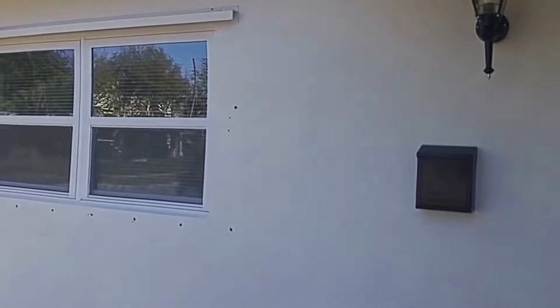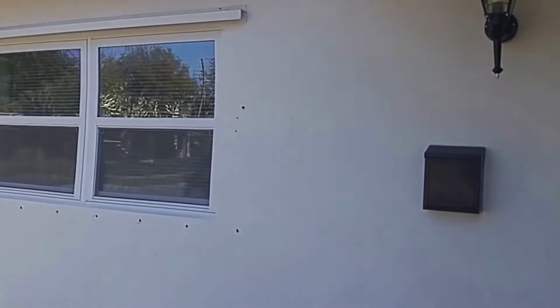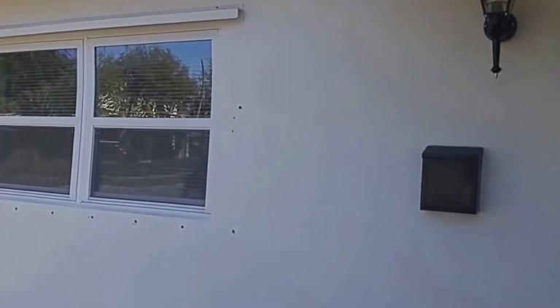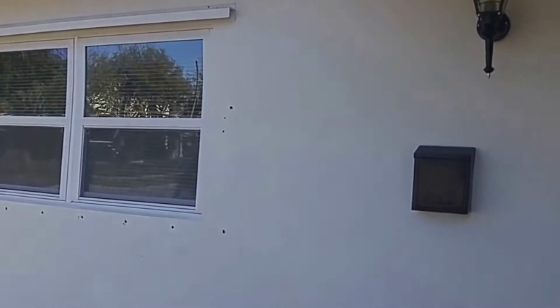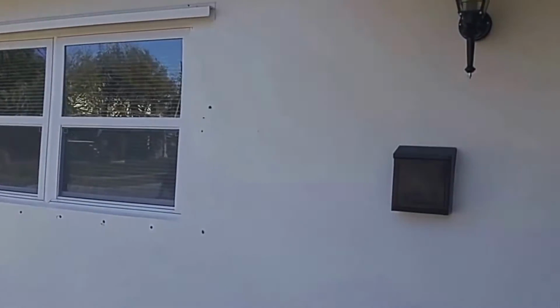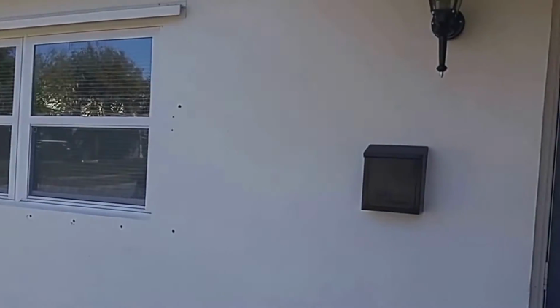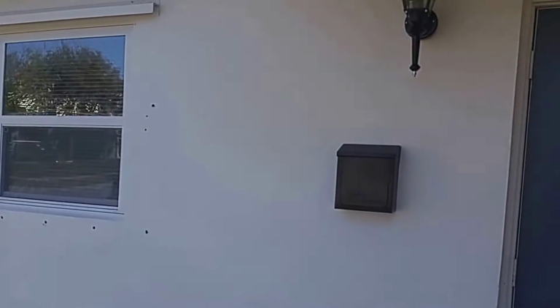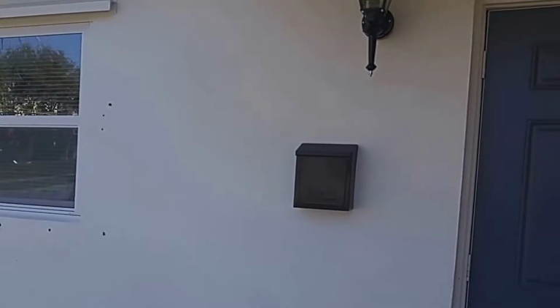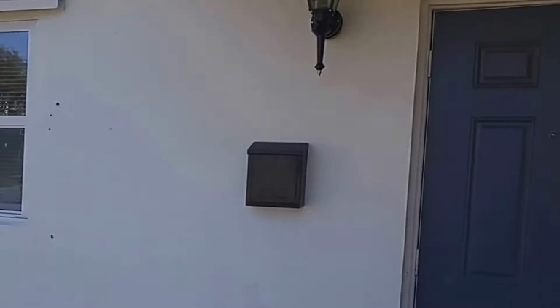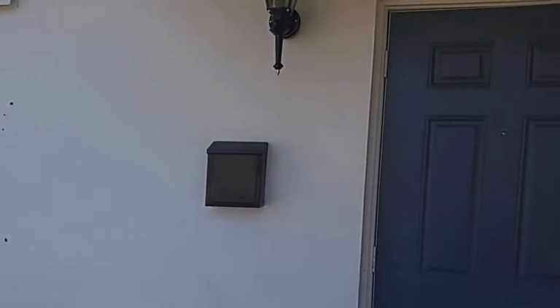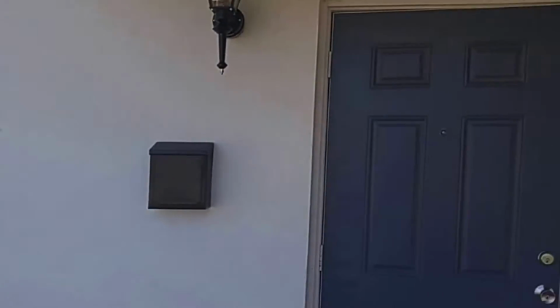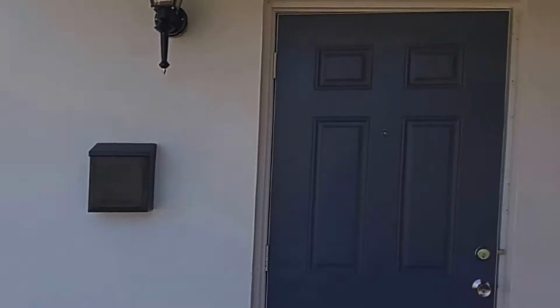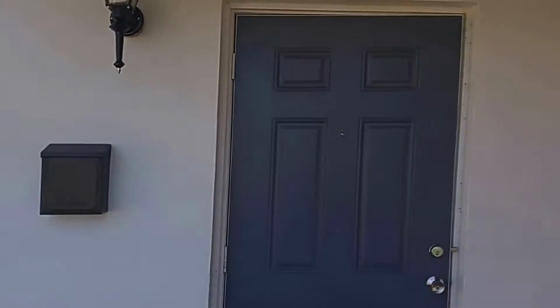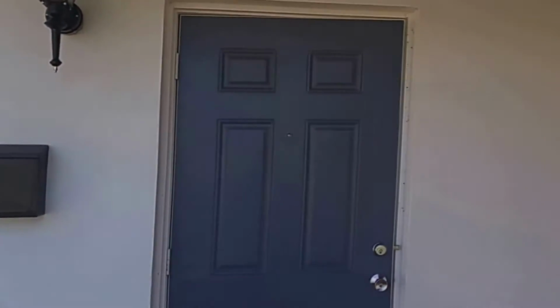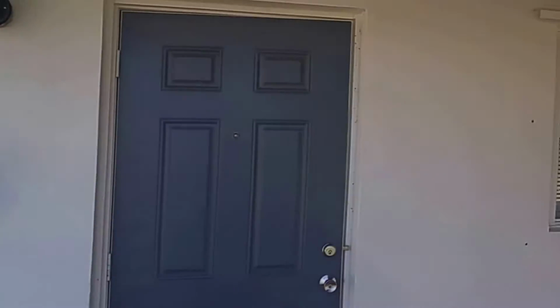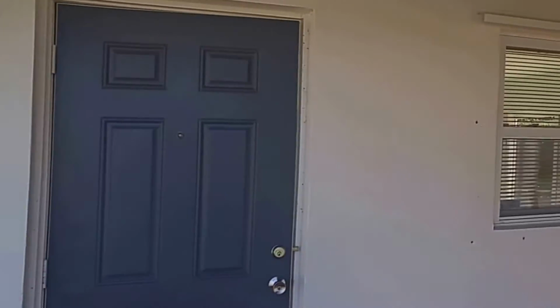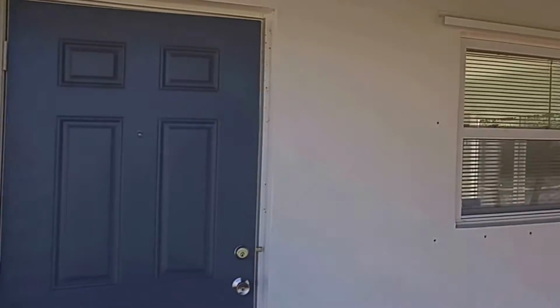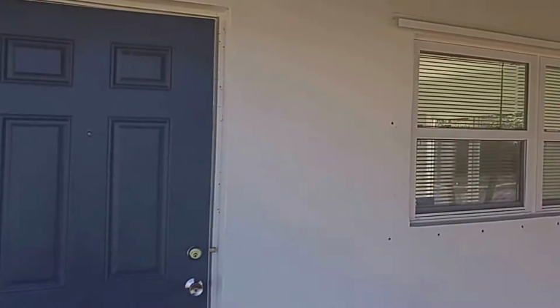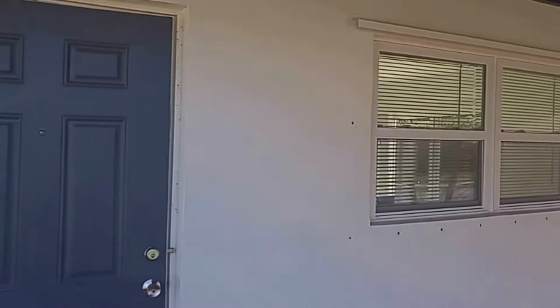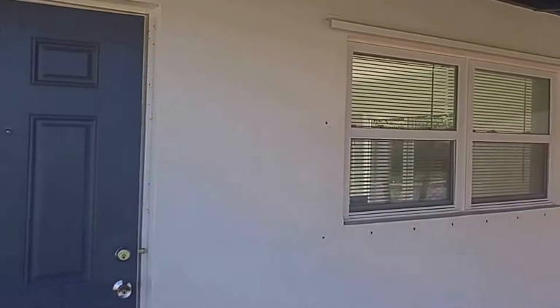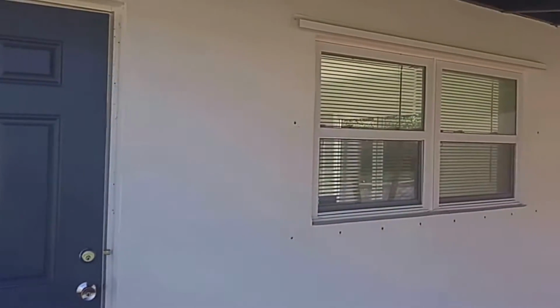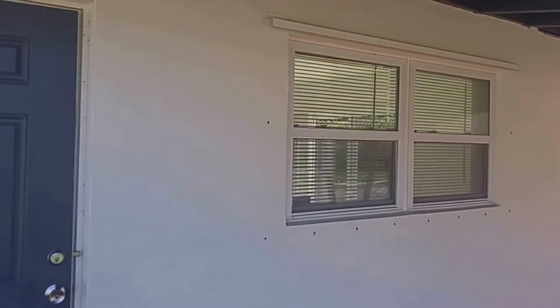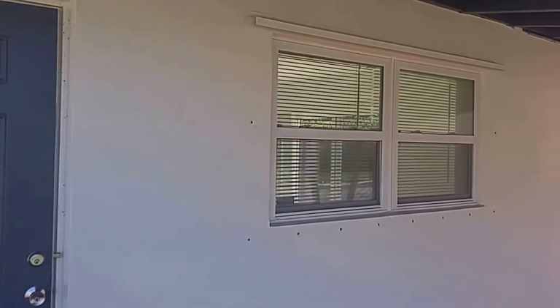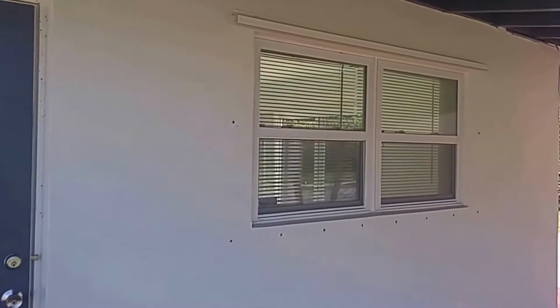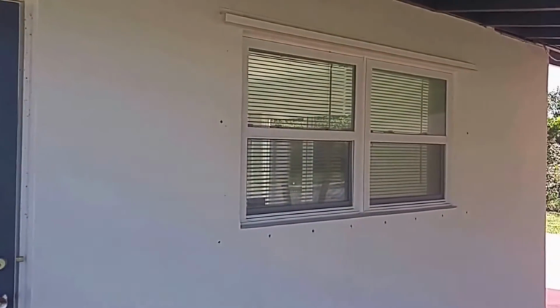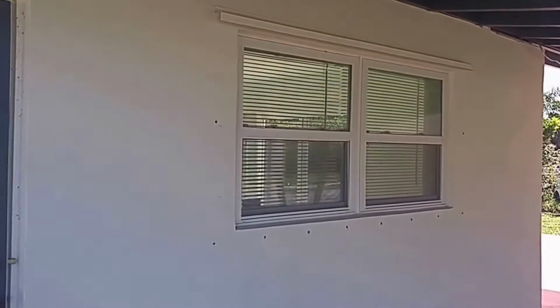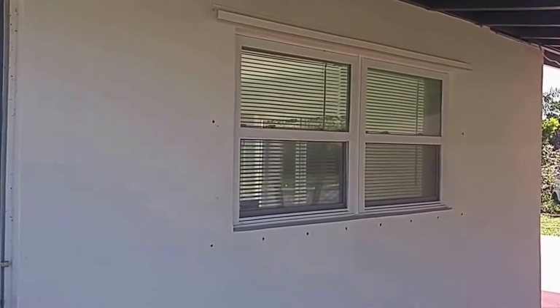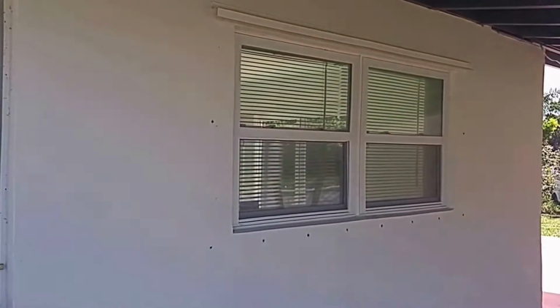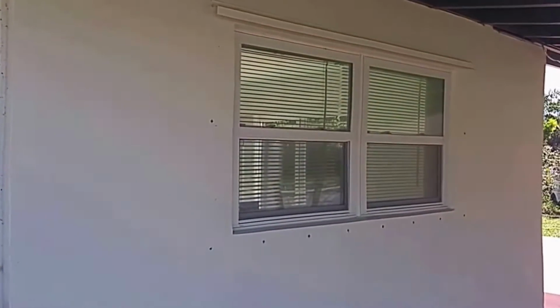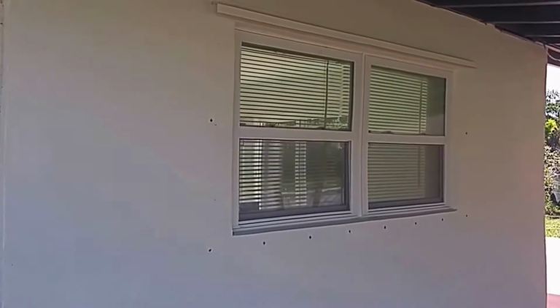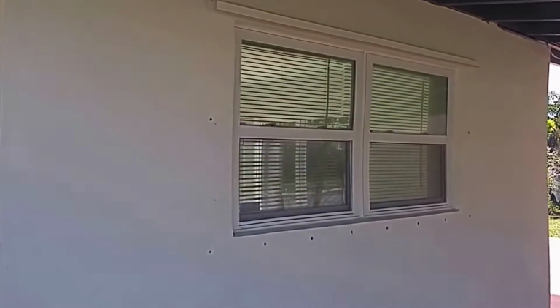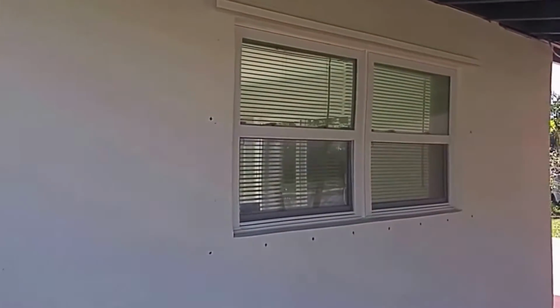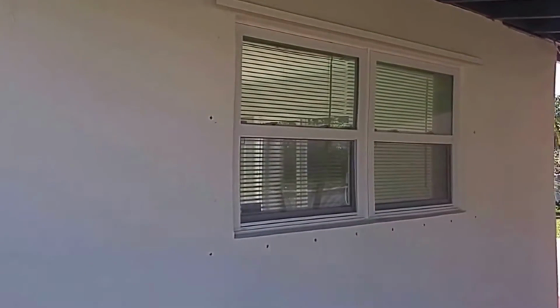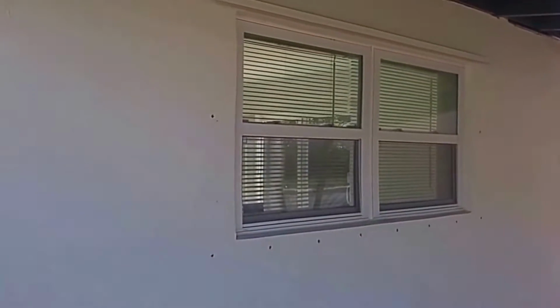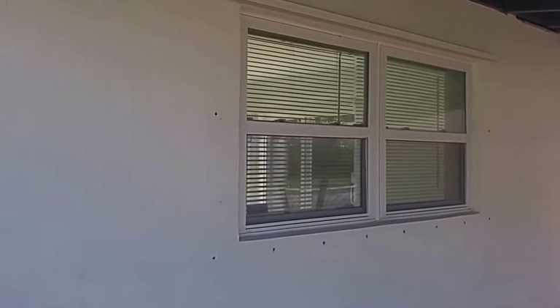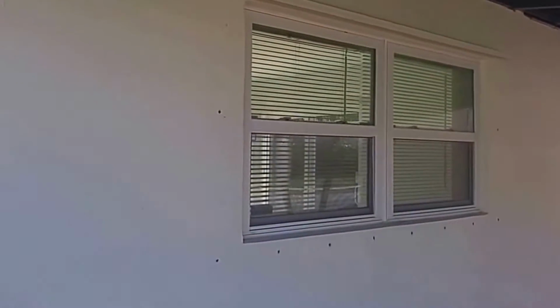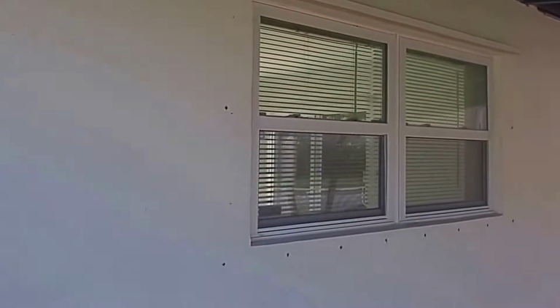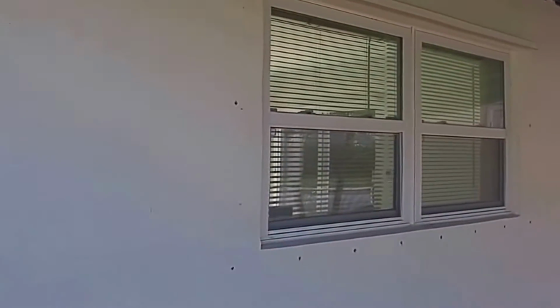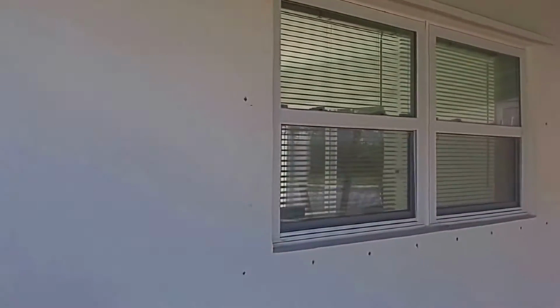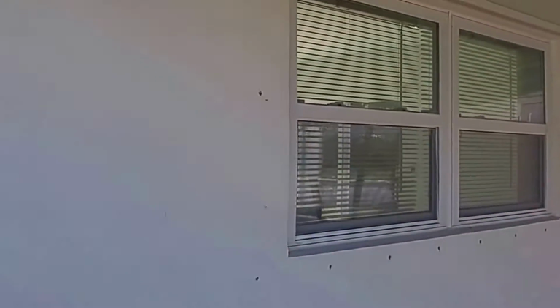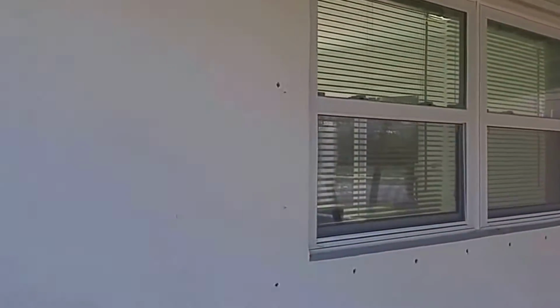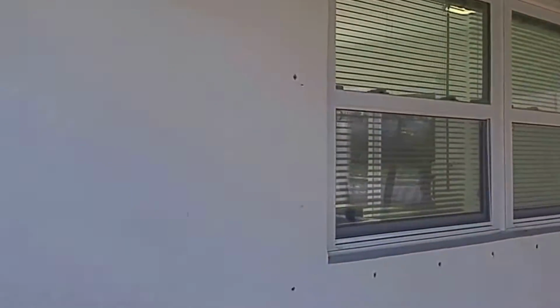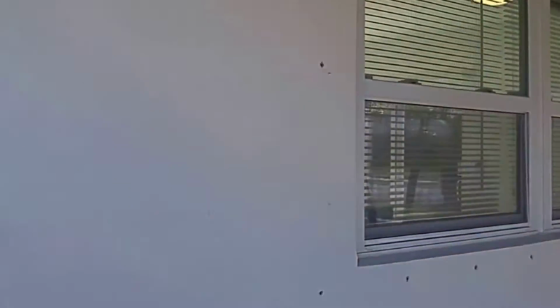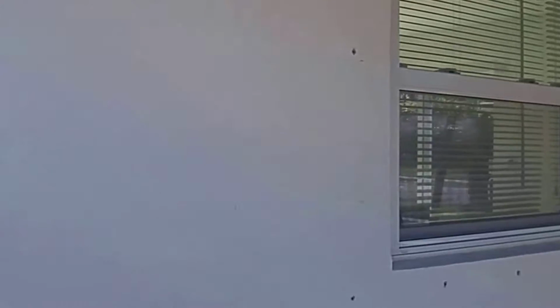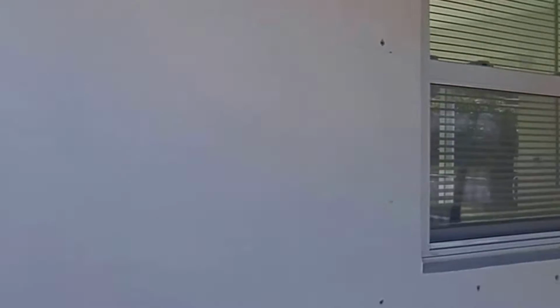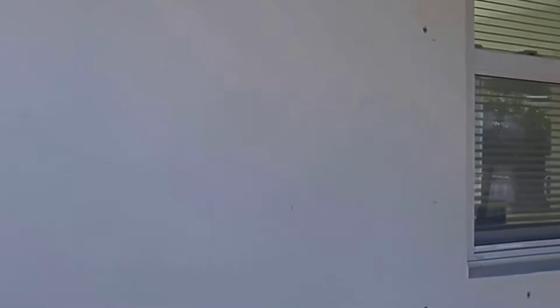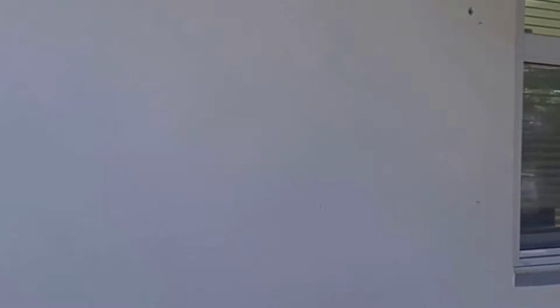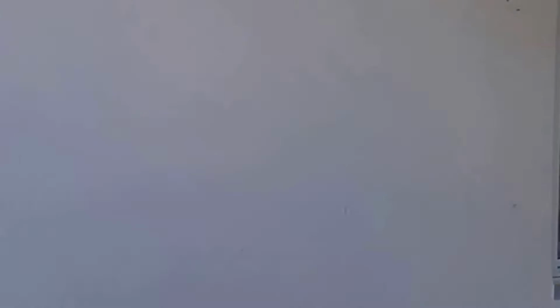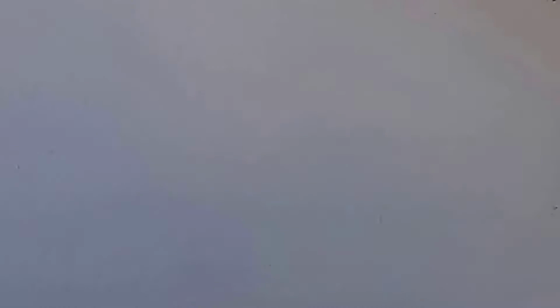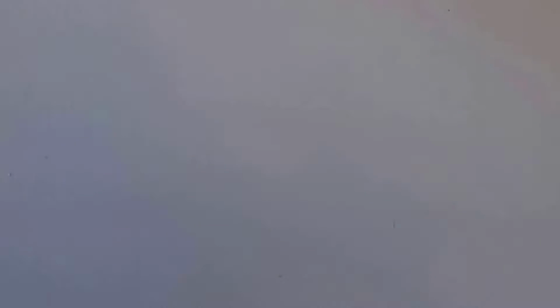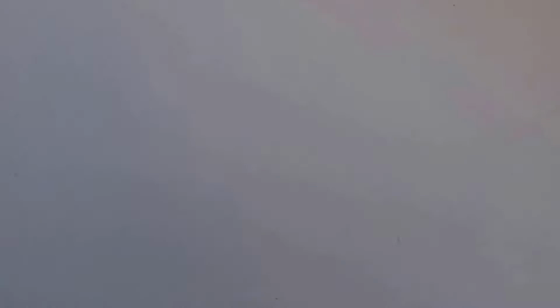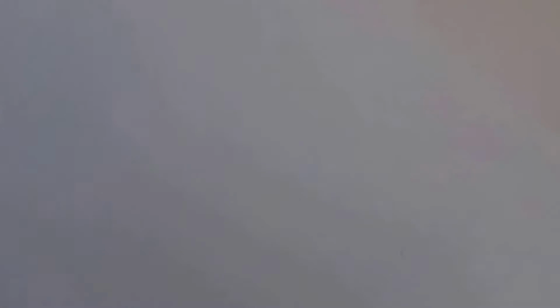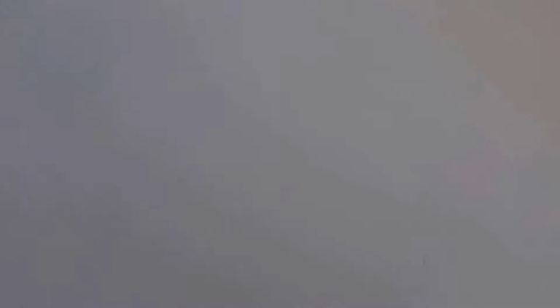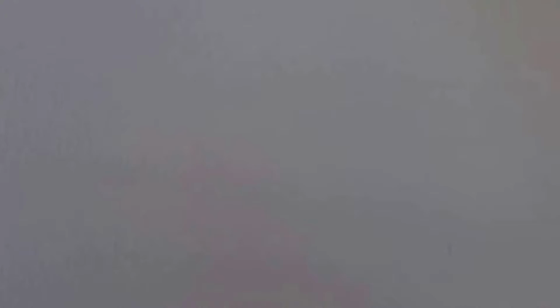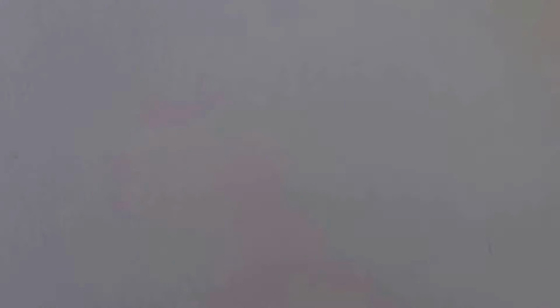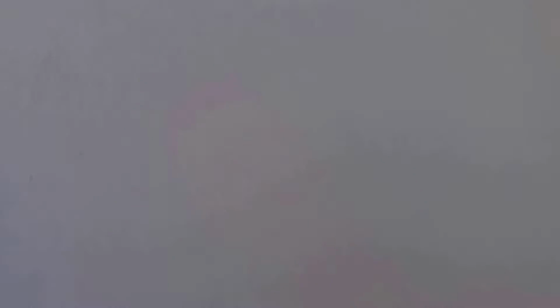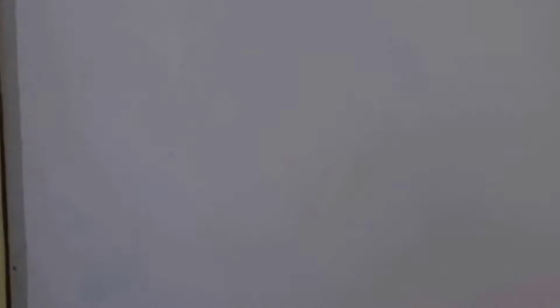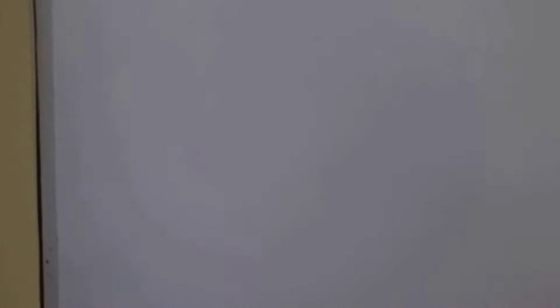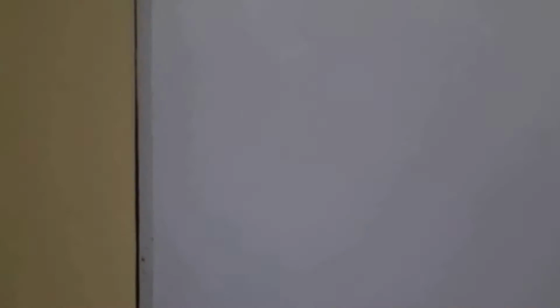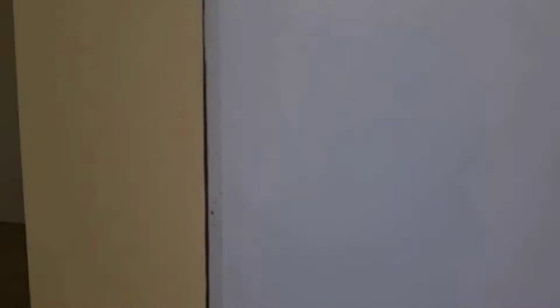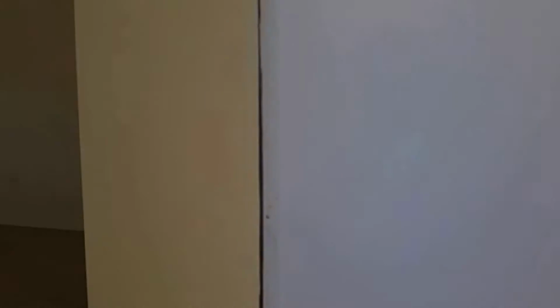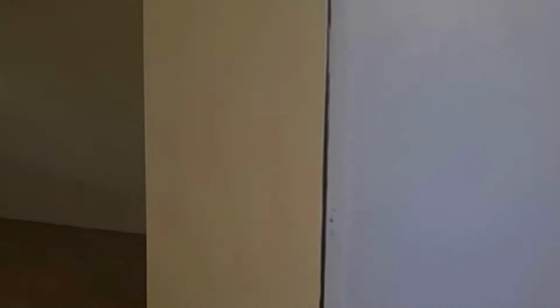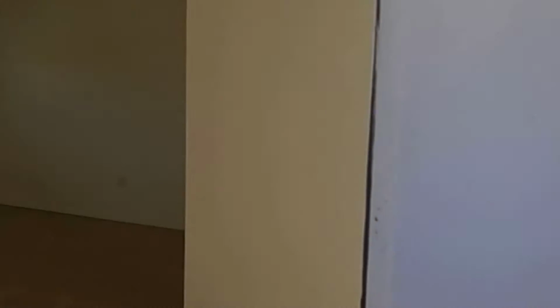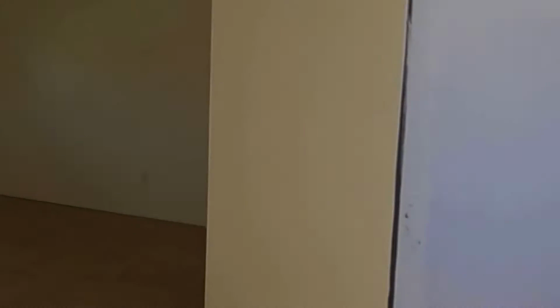The windows on this unit have been recently reinstalled in 2015. Let's take a look inside.